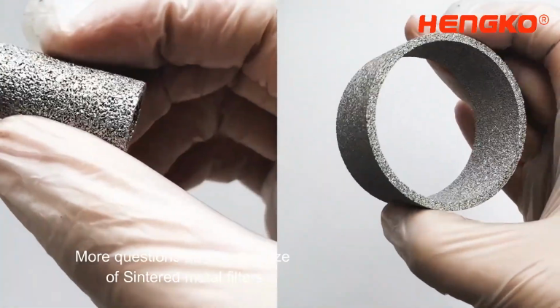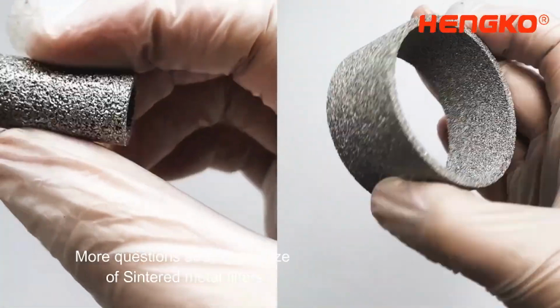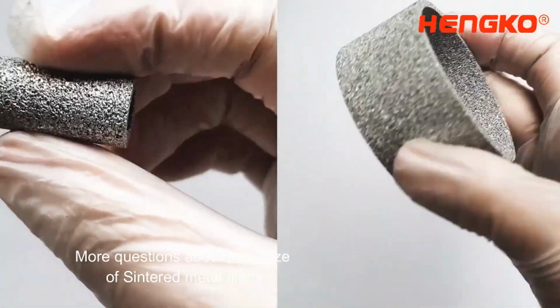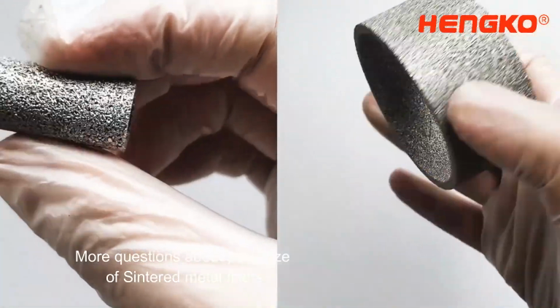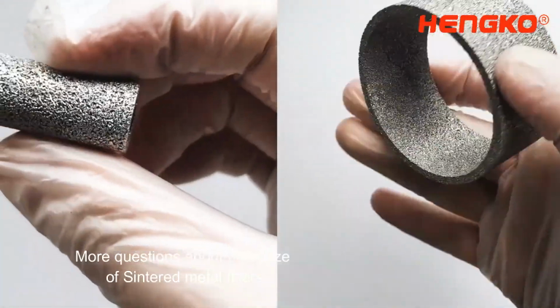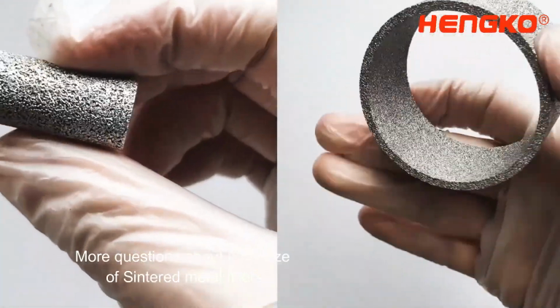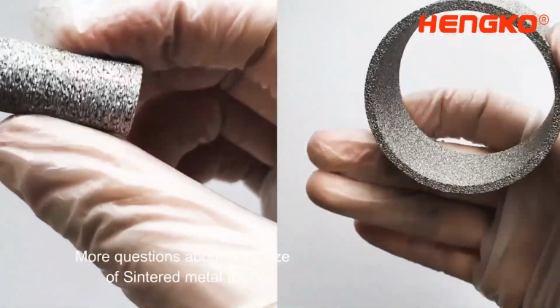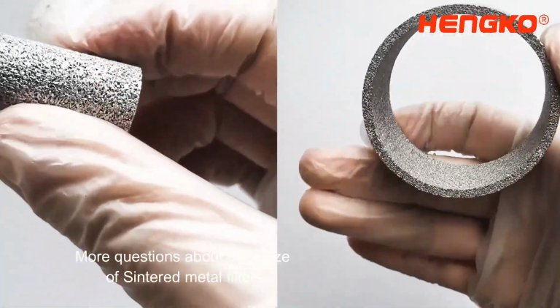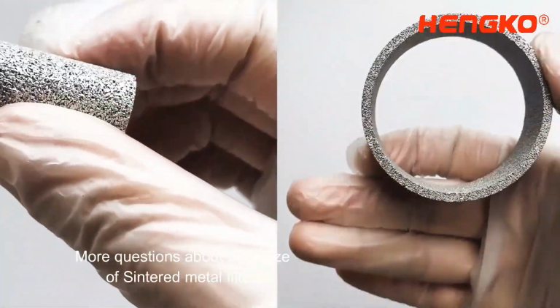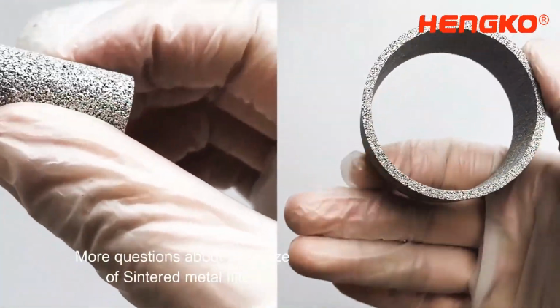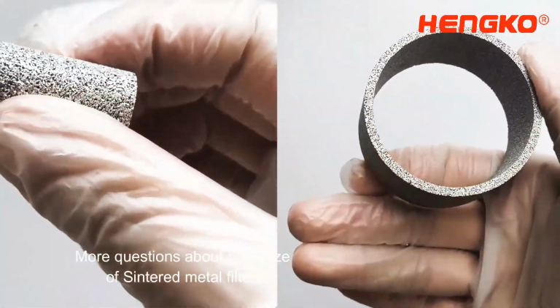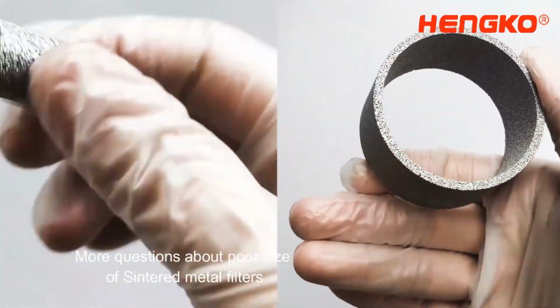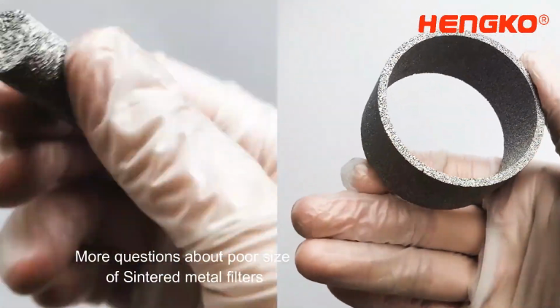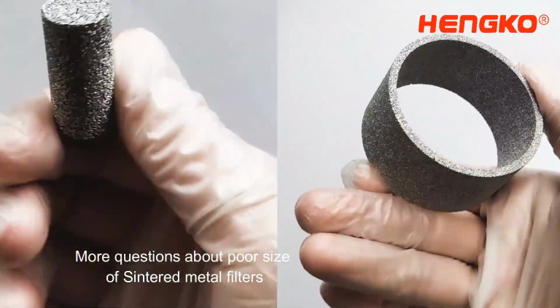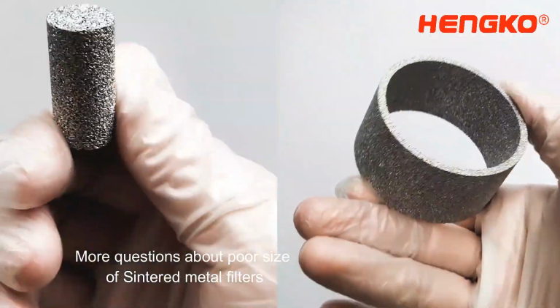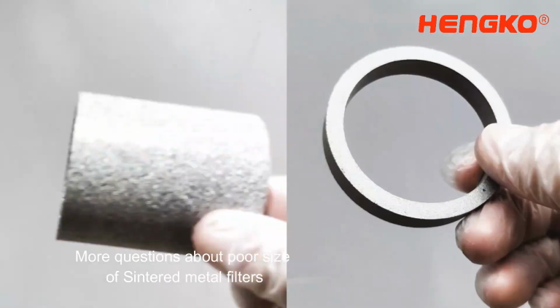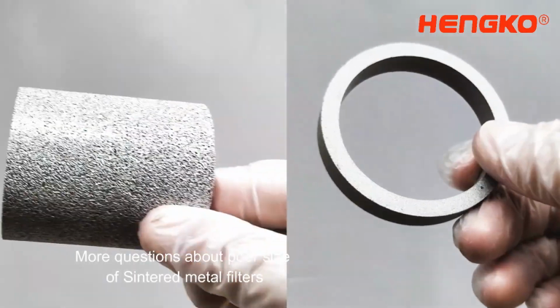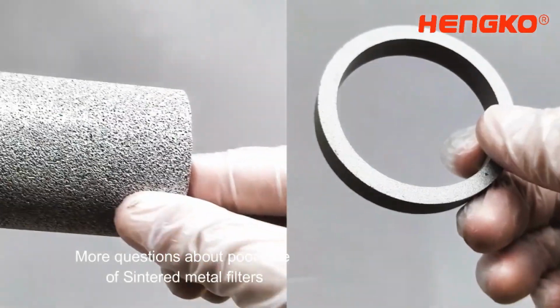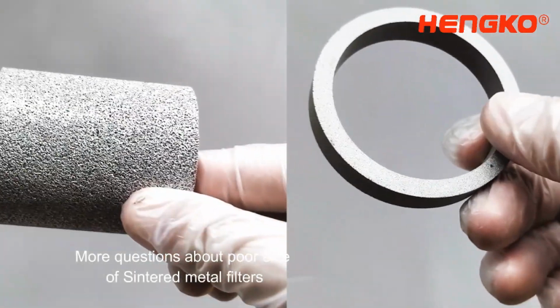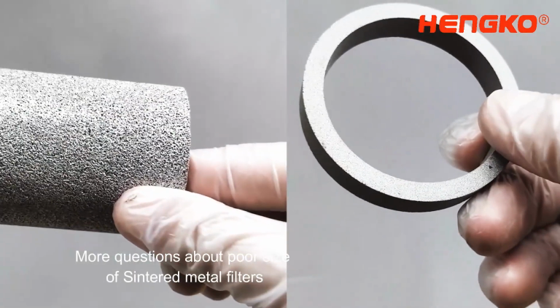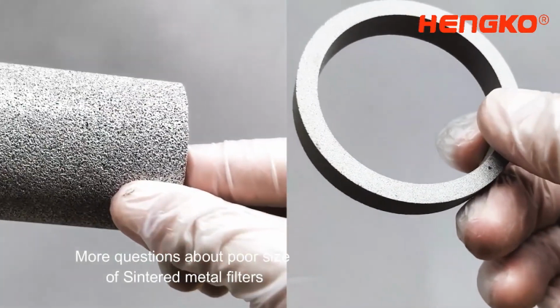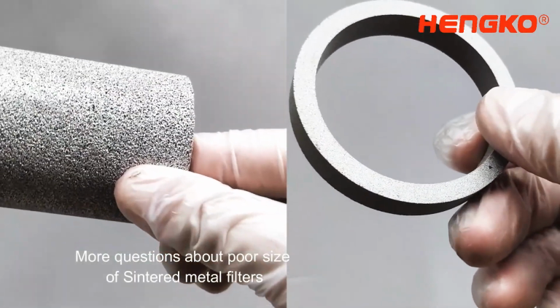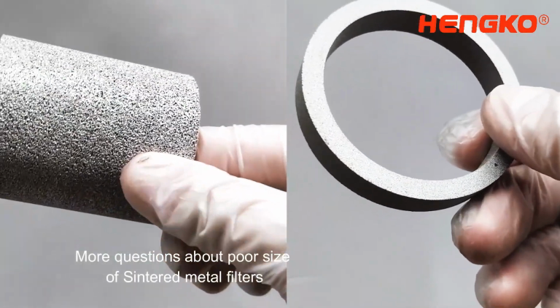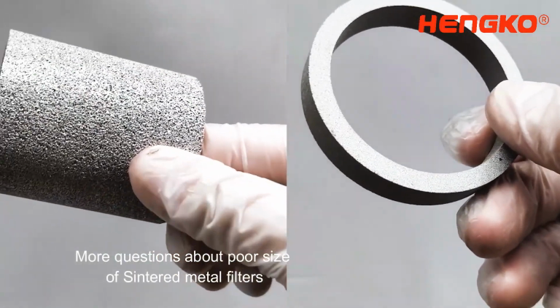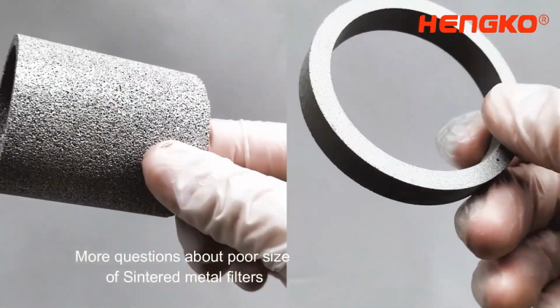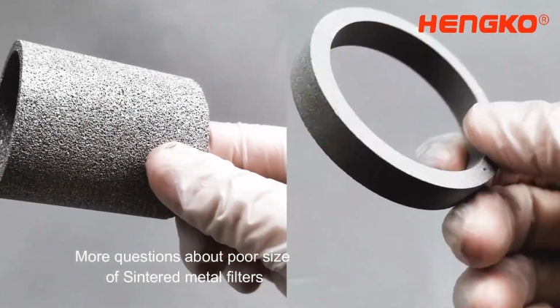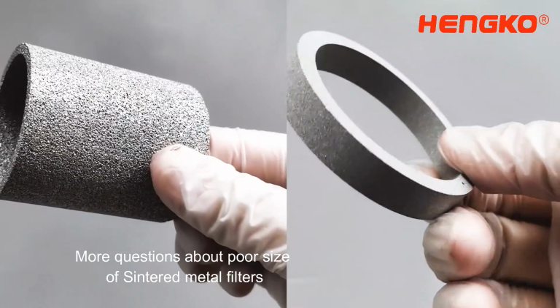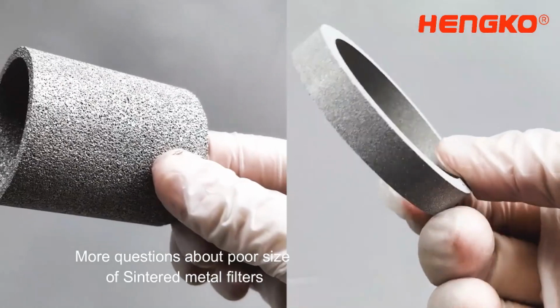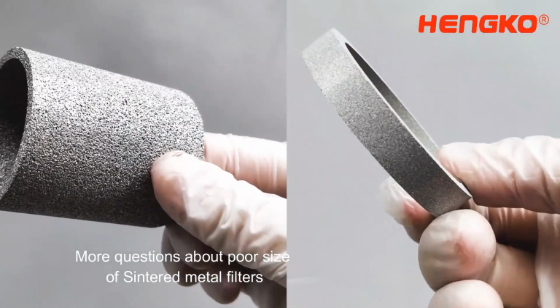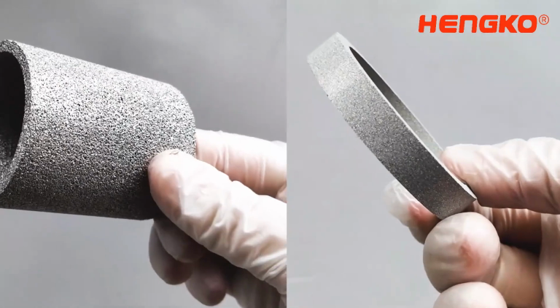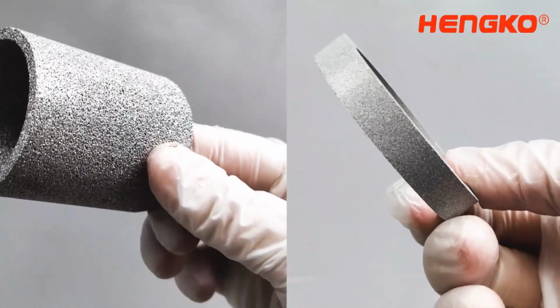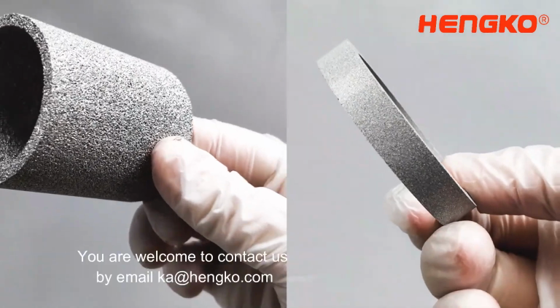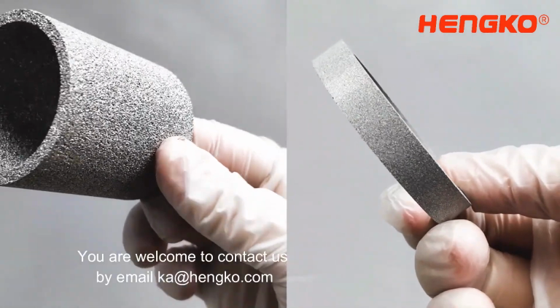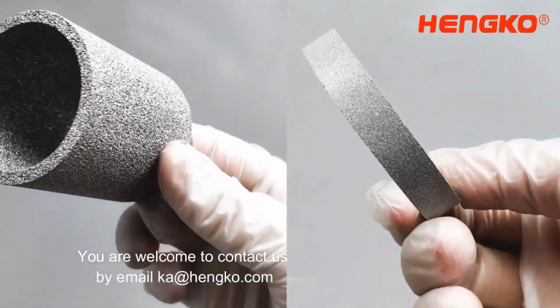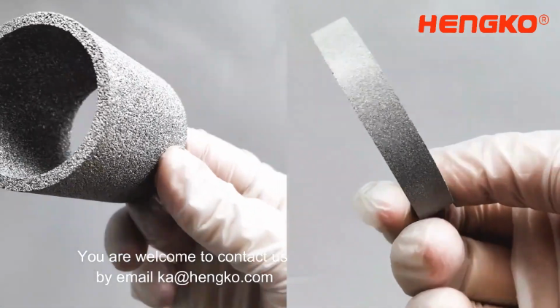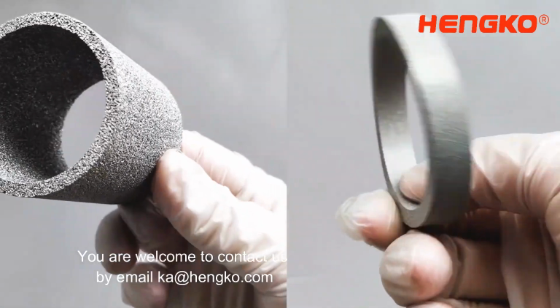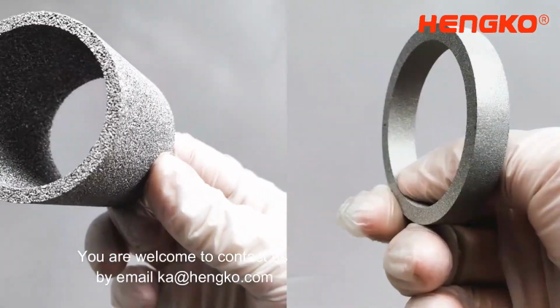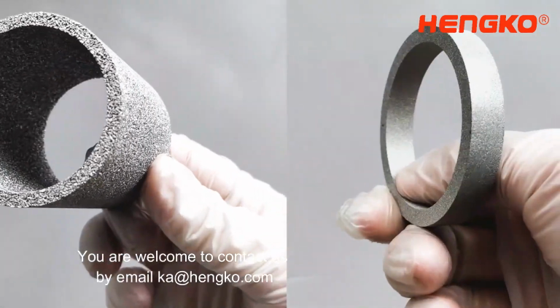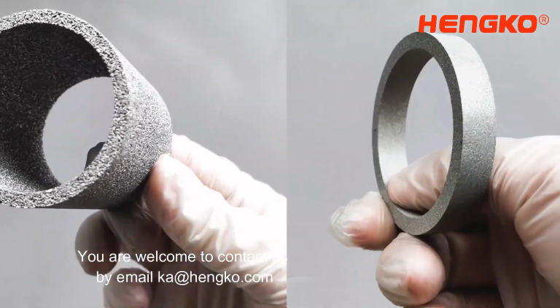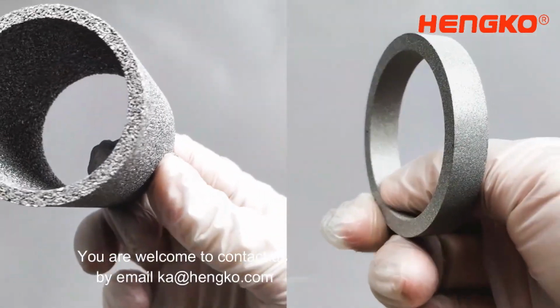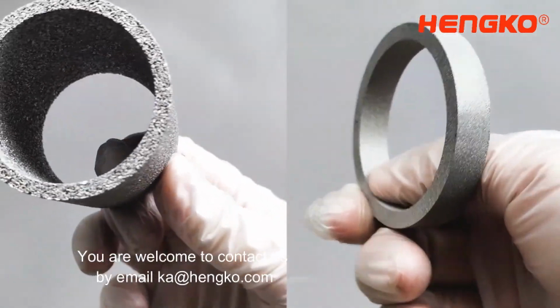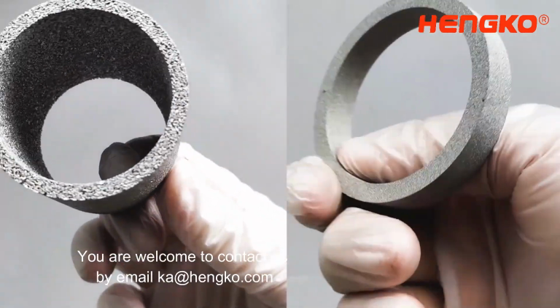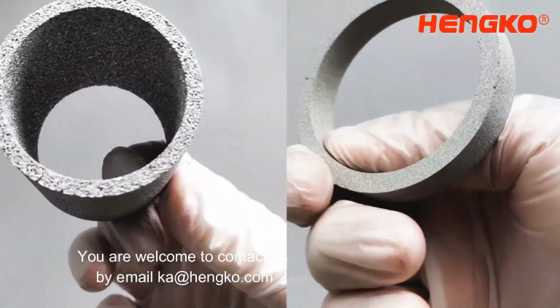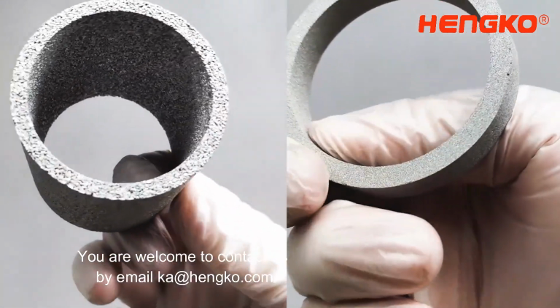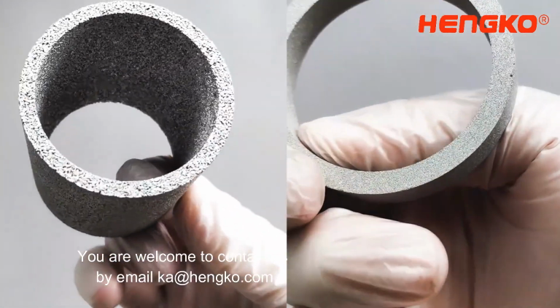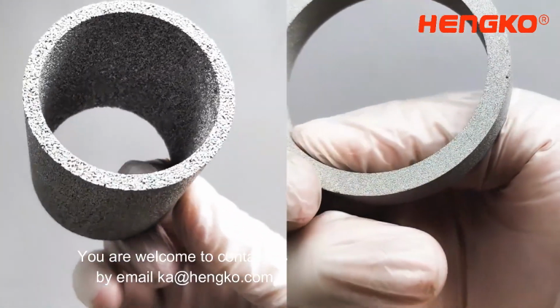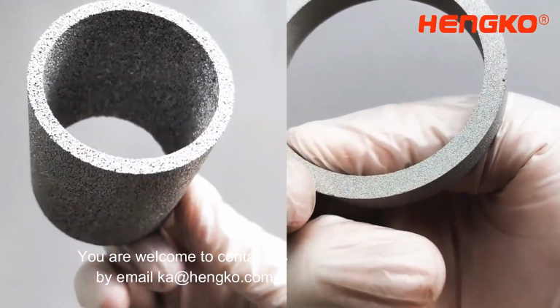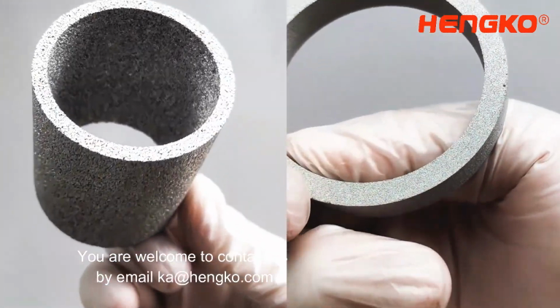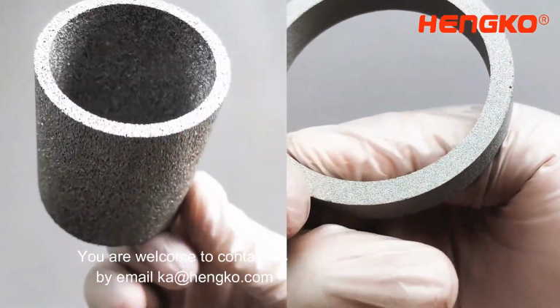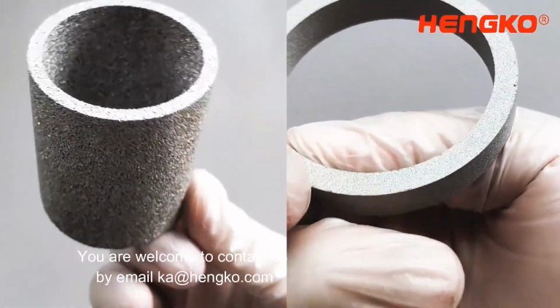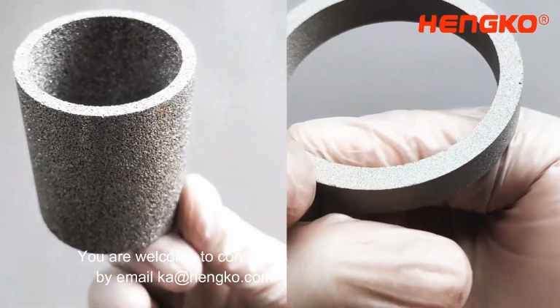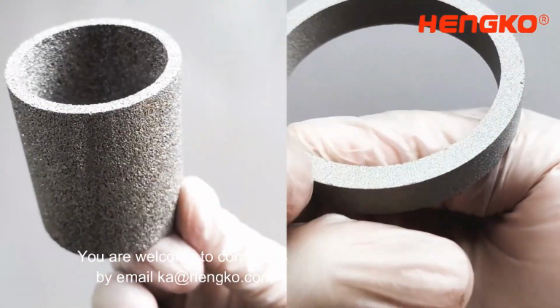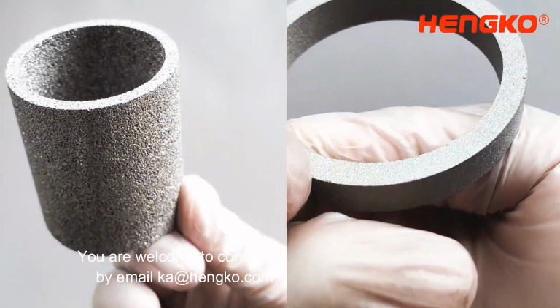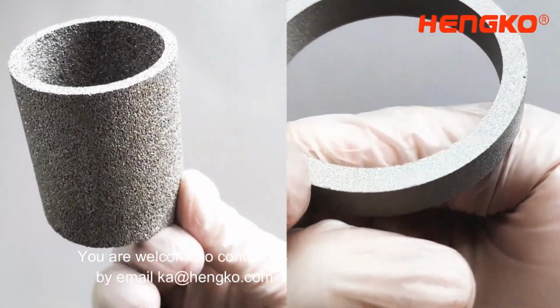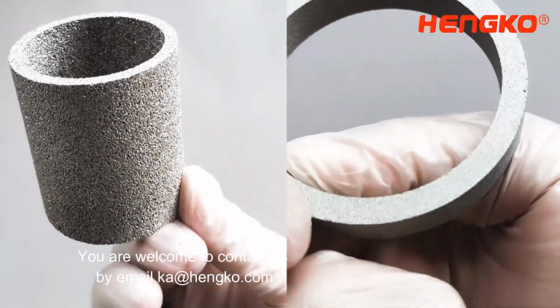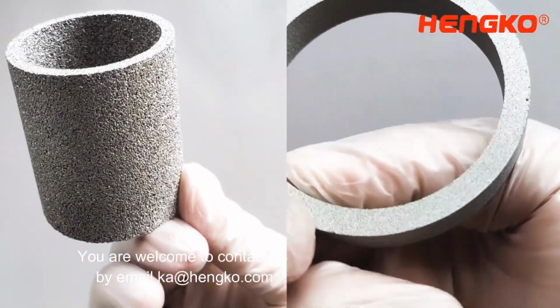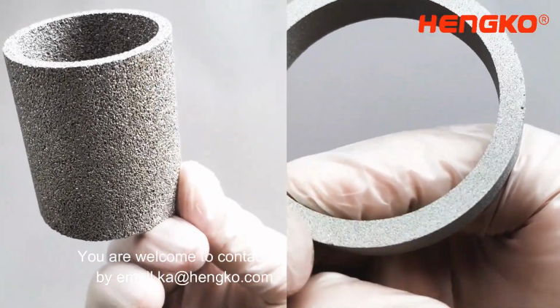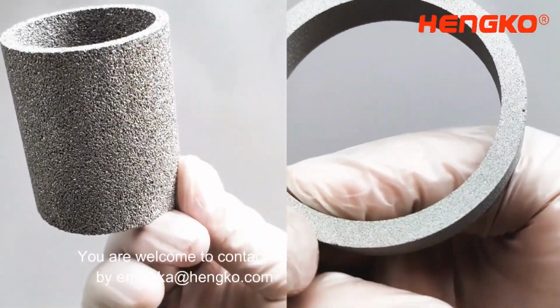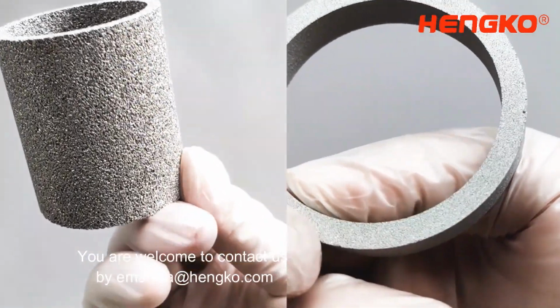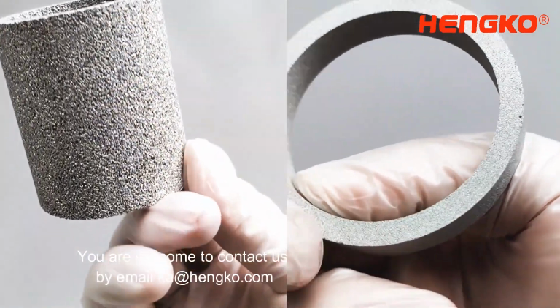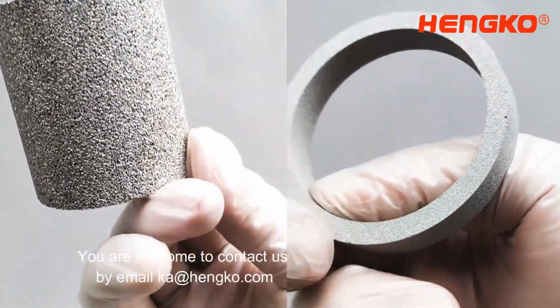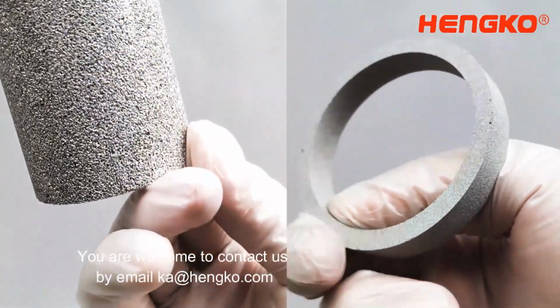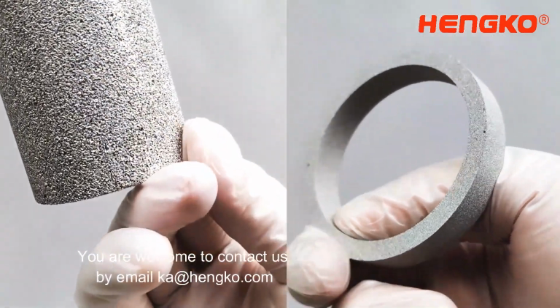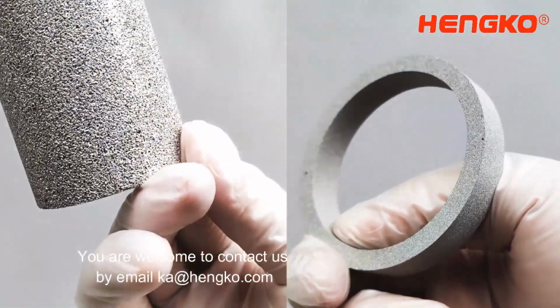For more questions about pore size of sintered metal filters, you are welcome to contact us by email at k@henco.com.